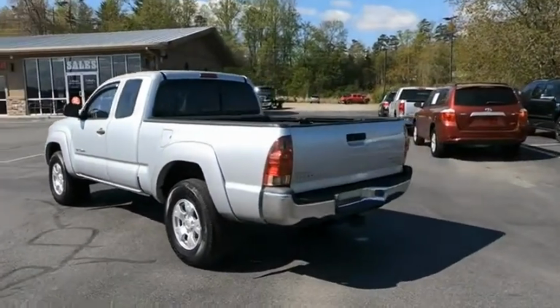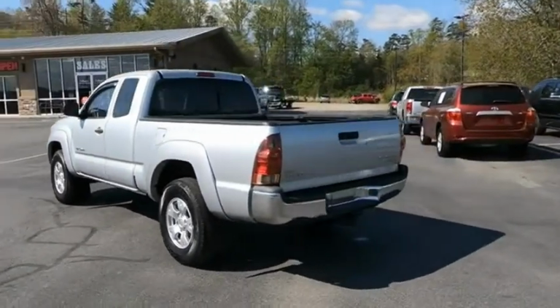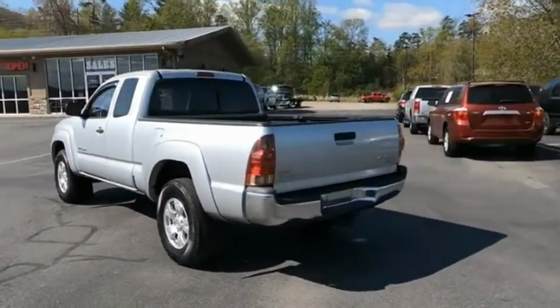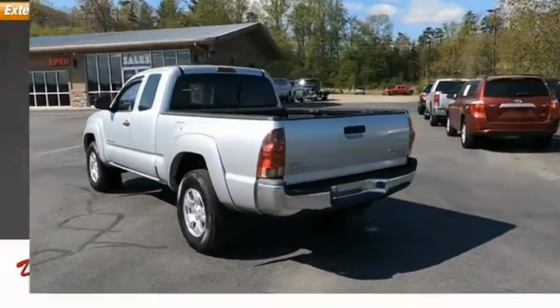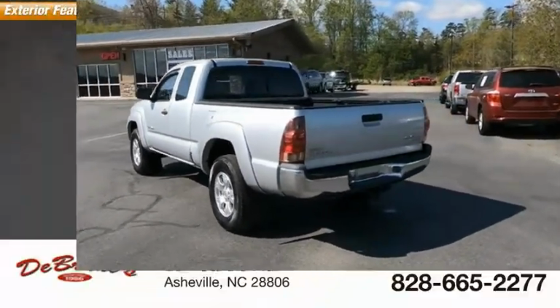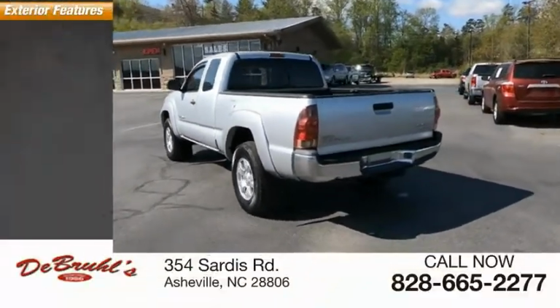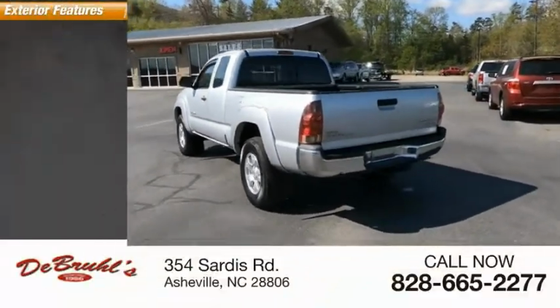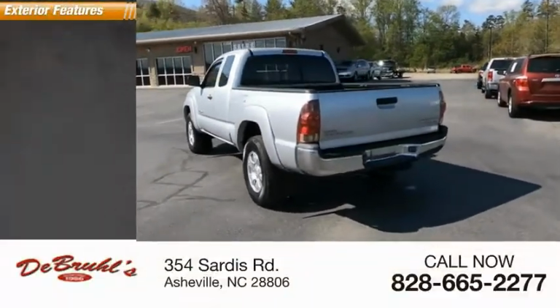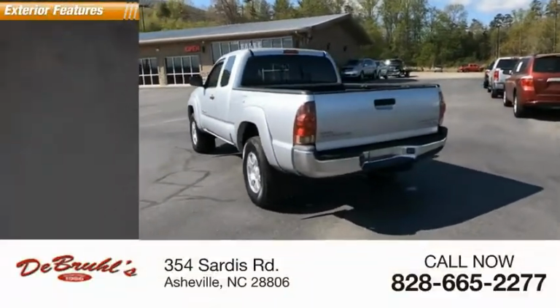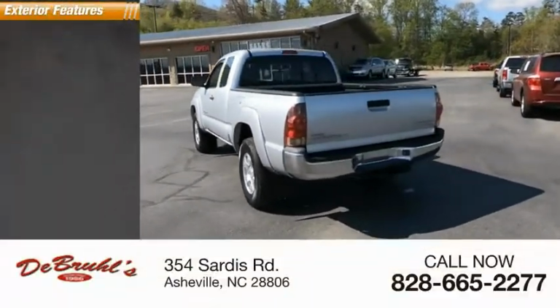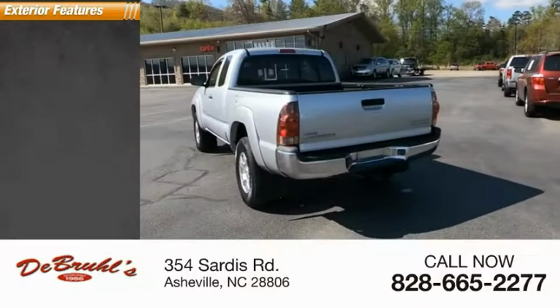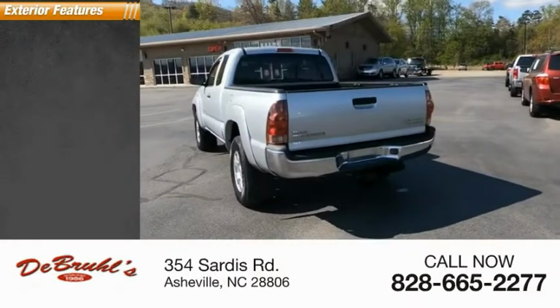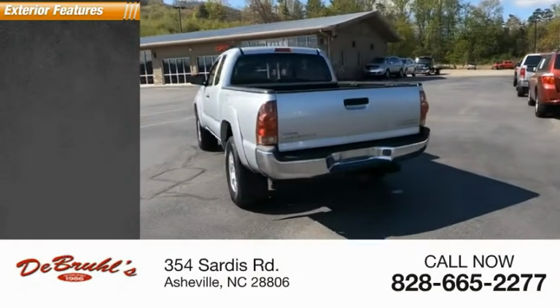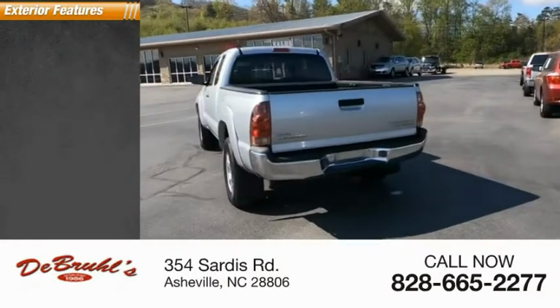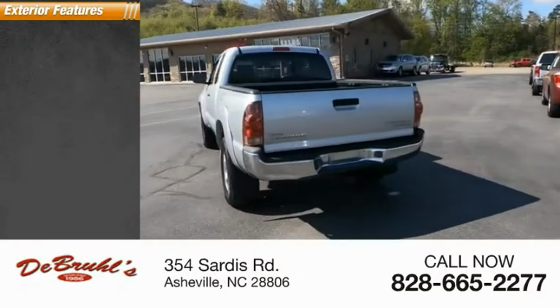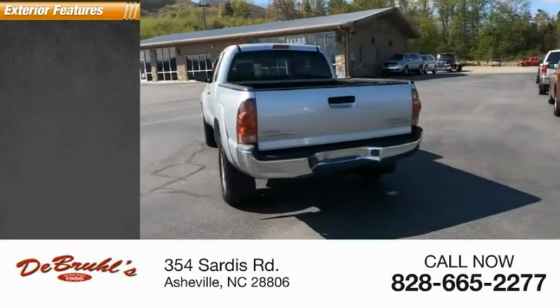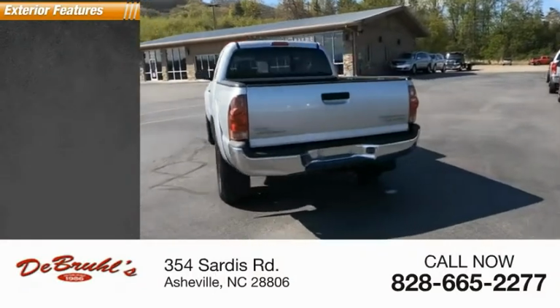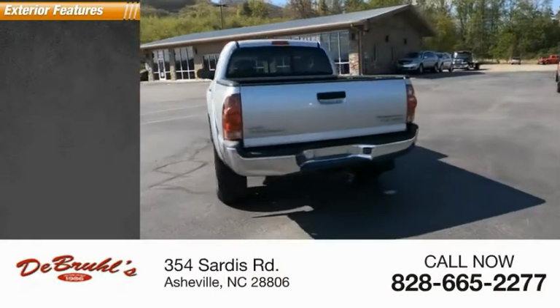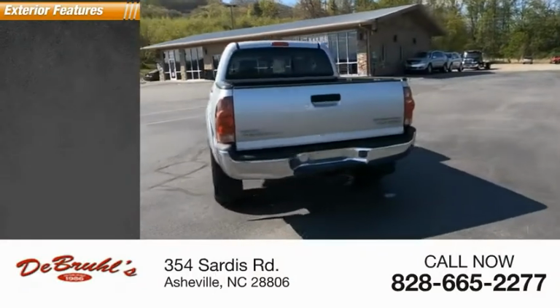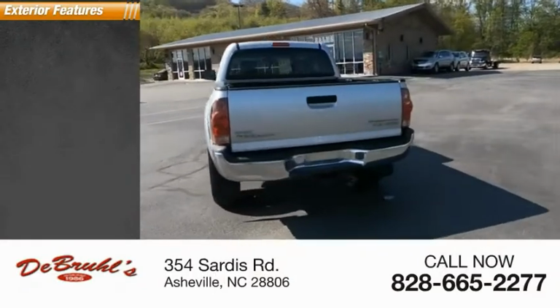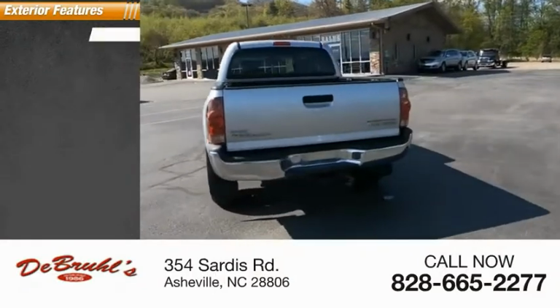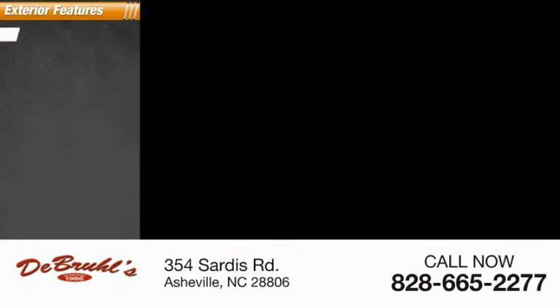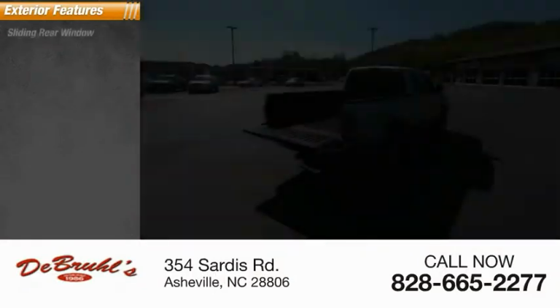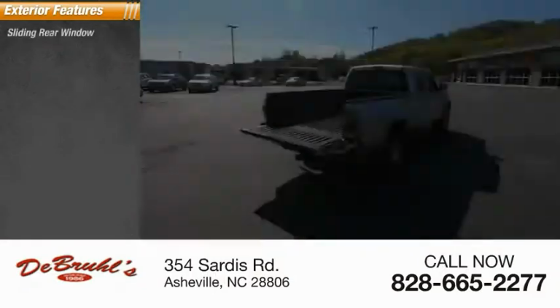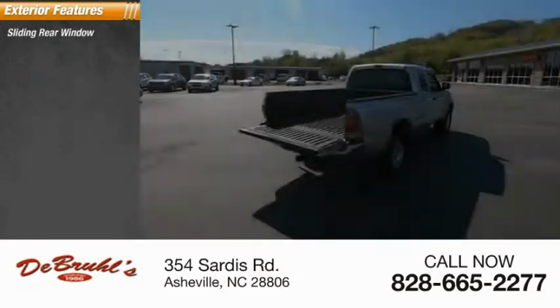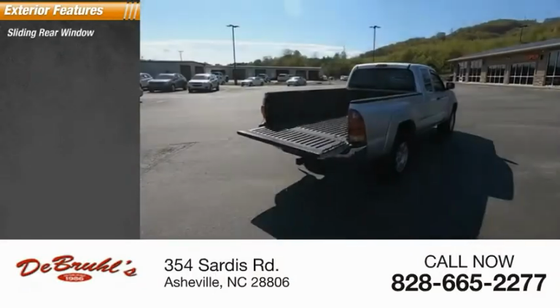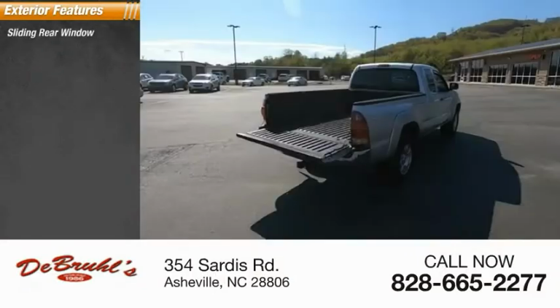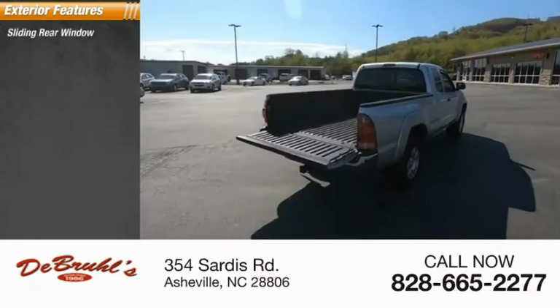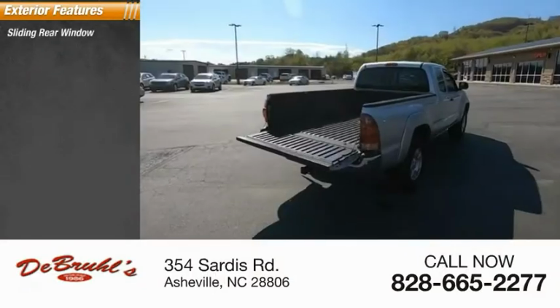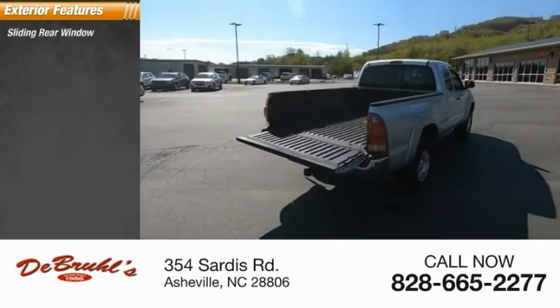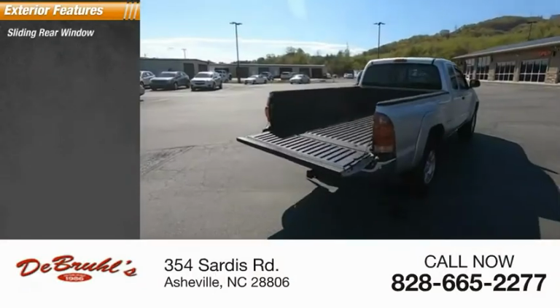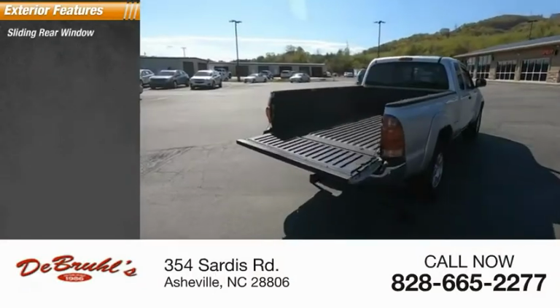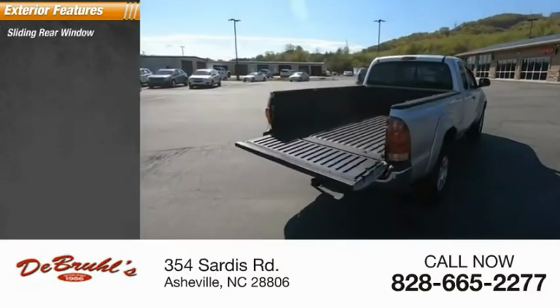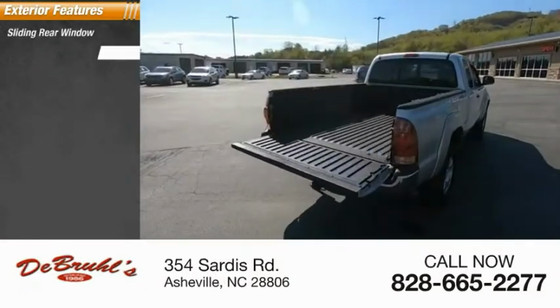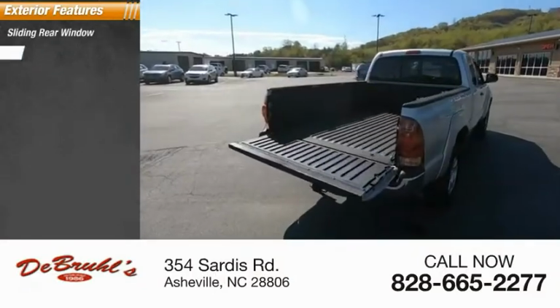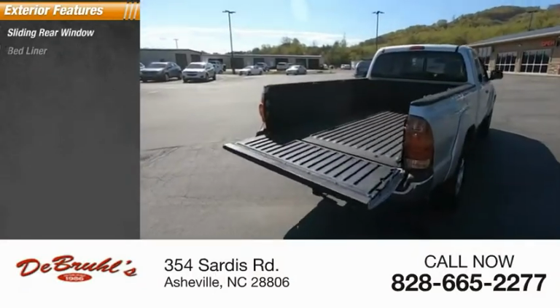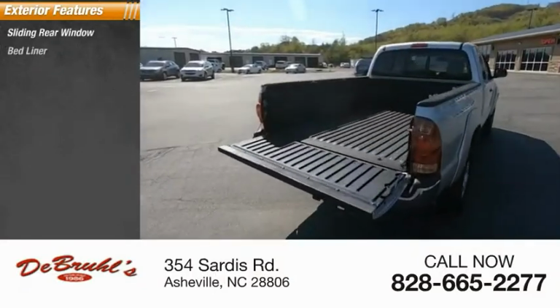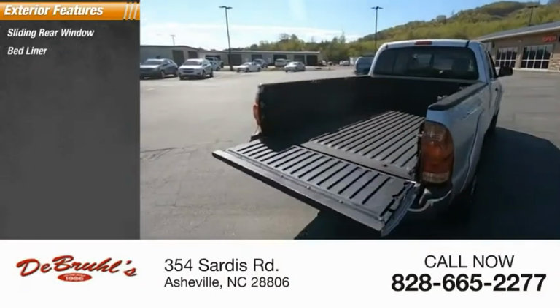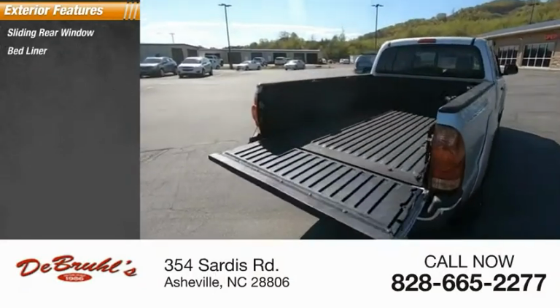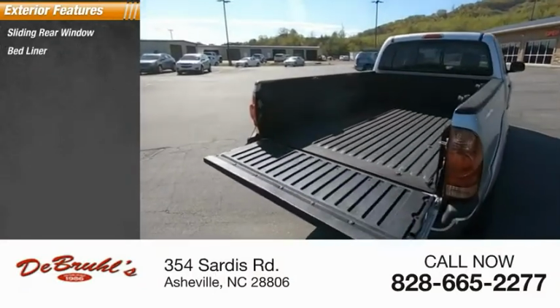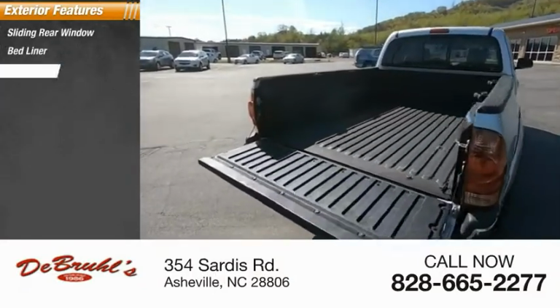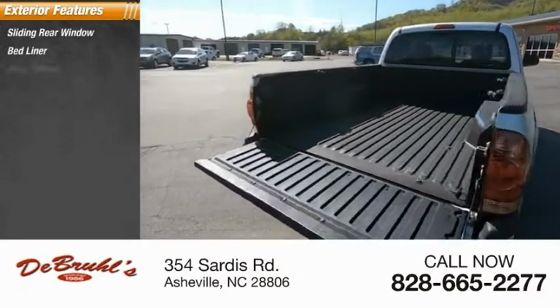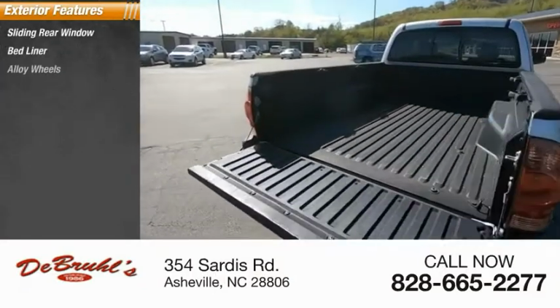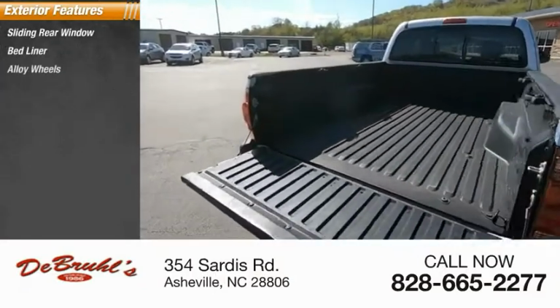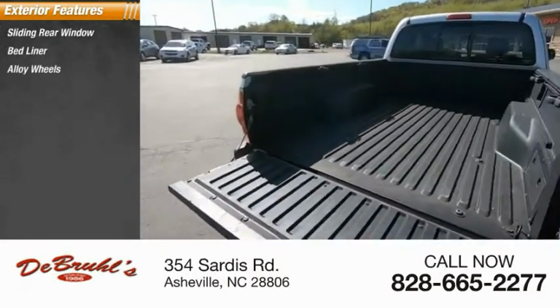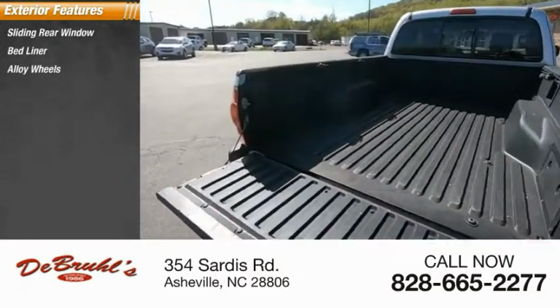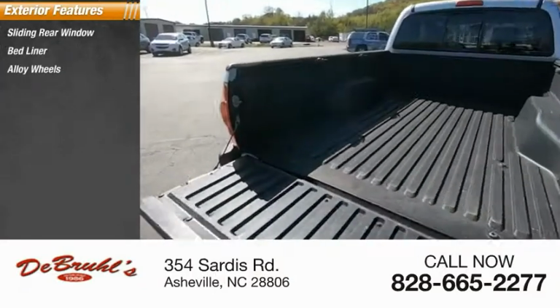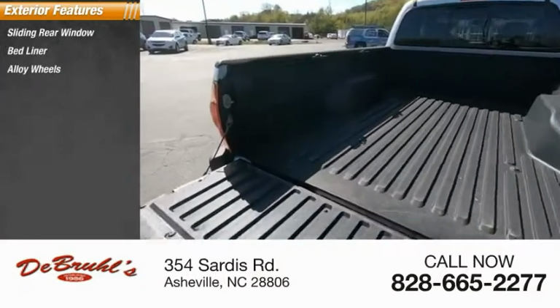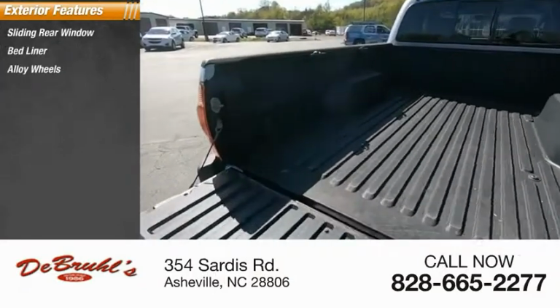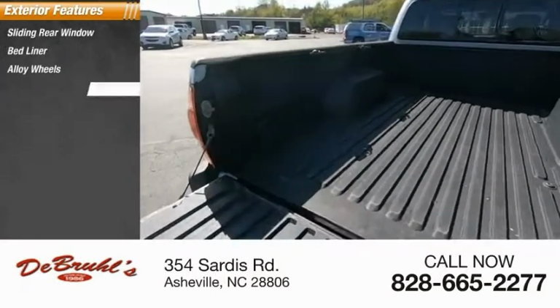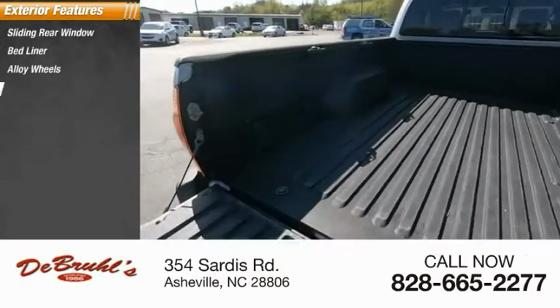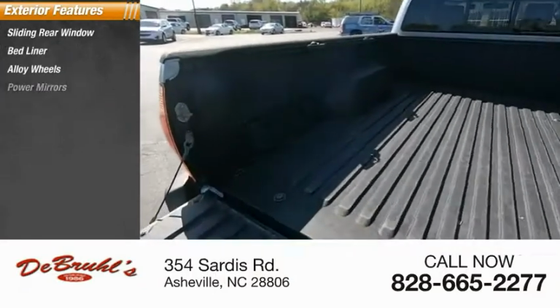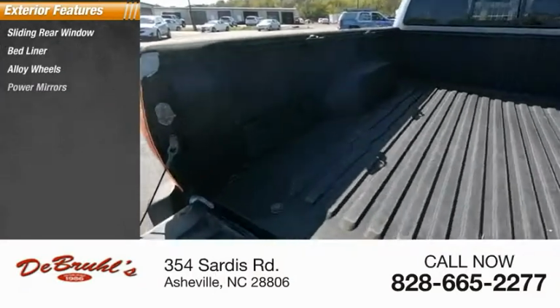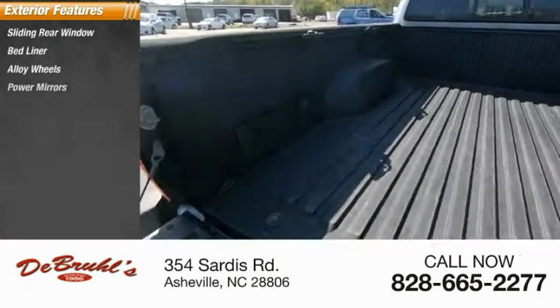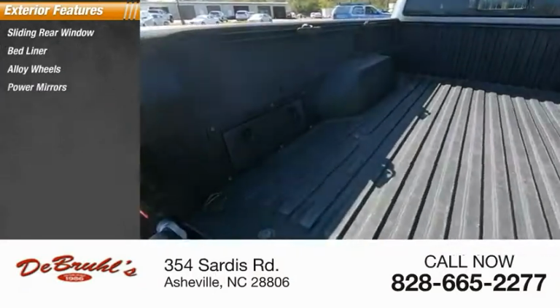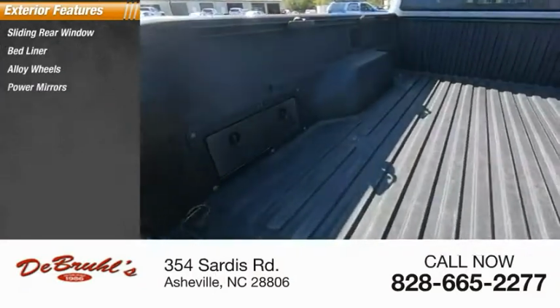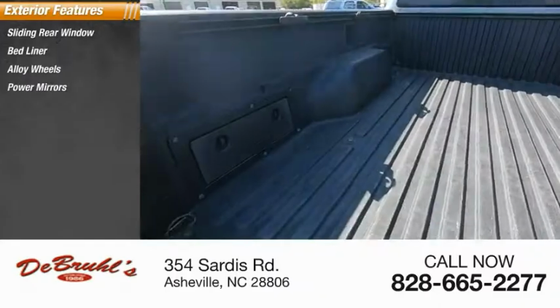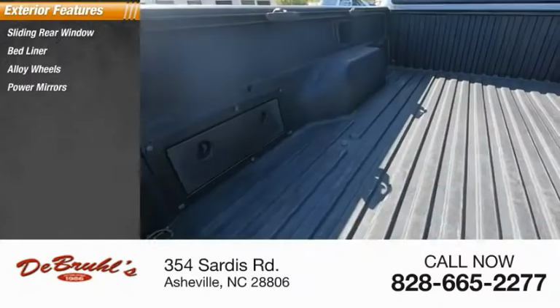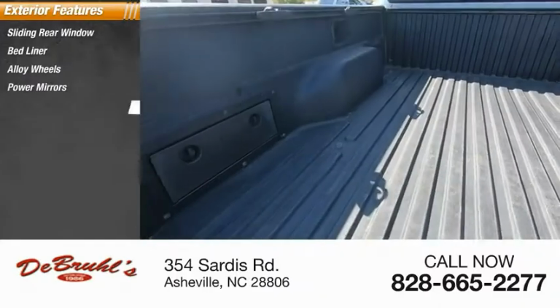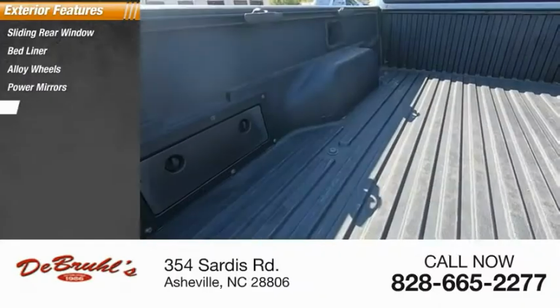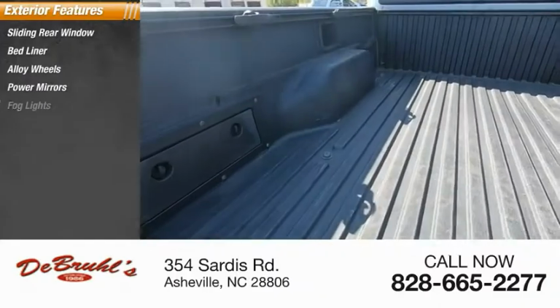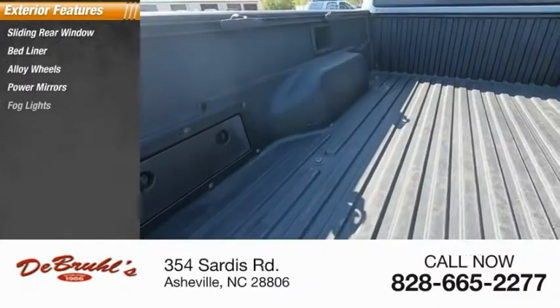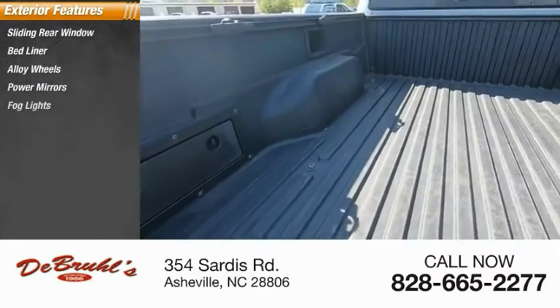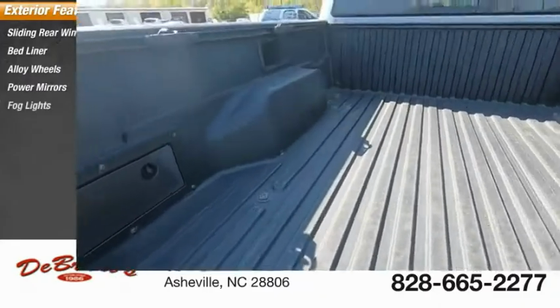Here are some of this vehicle's great options: sliding rear window, bed liner, alloy wheels, power mirrors, fog lights.